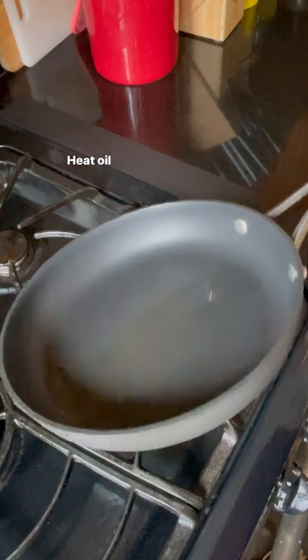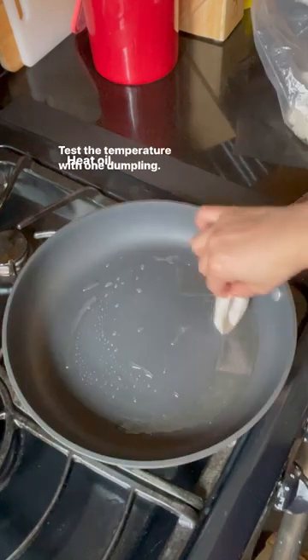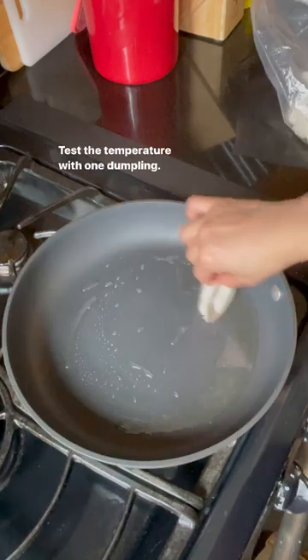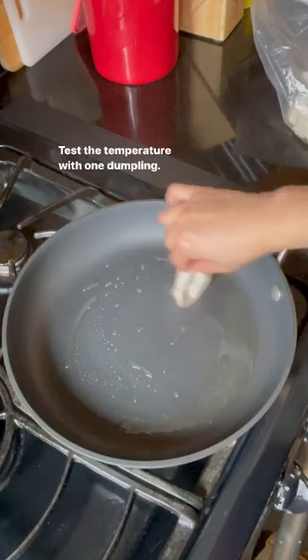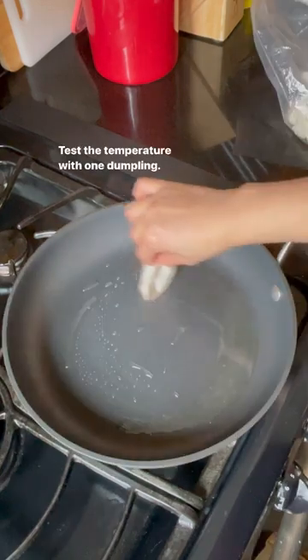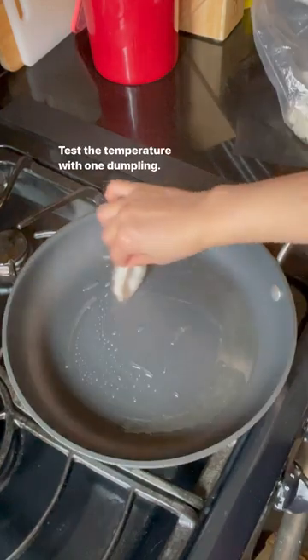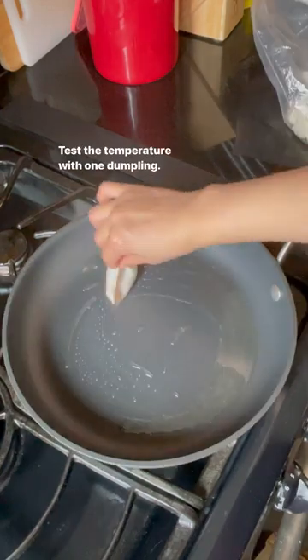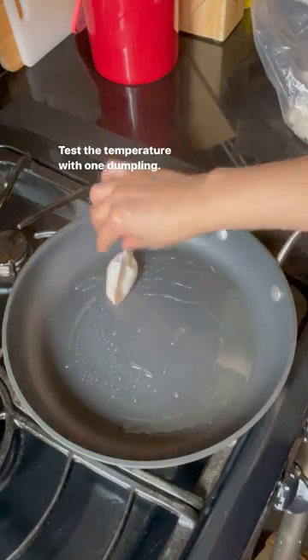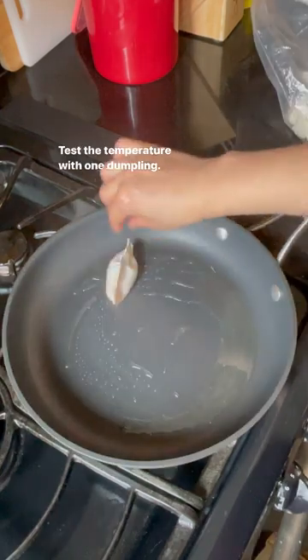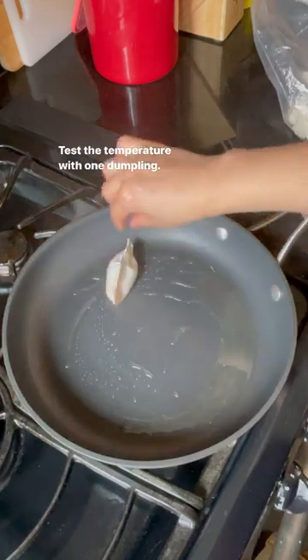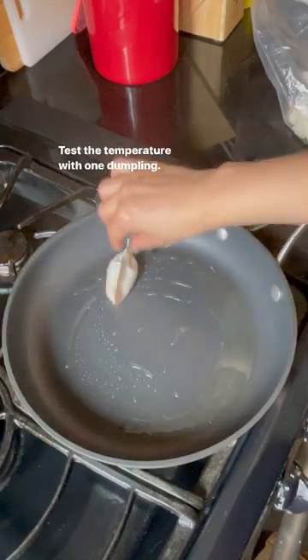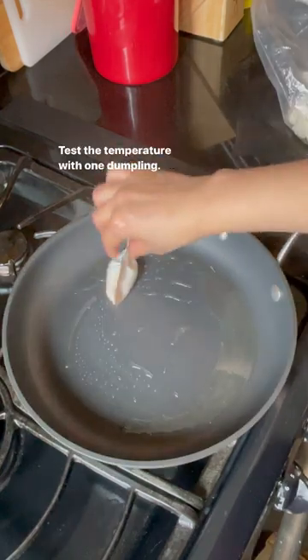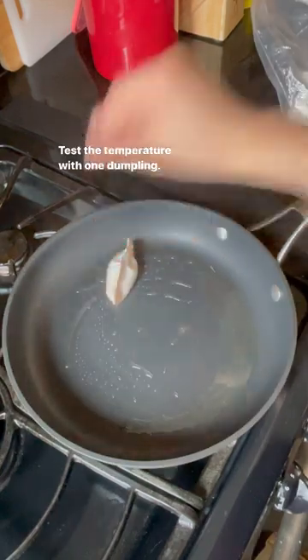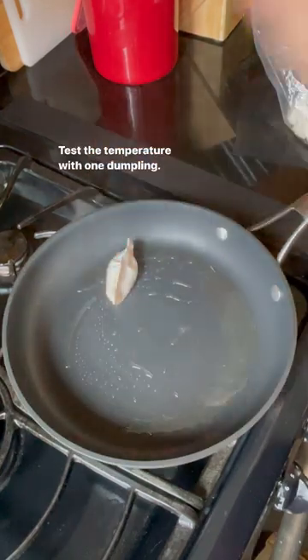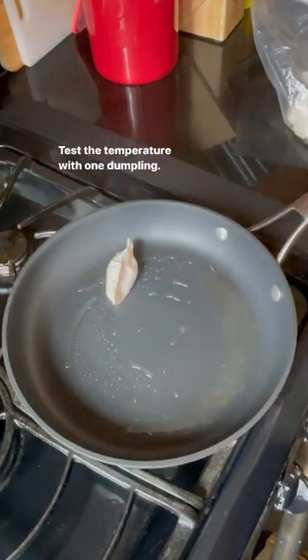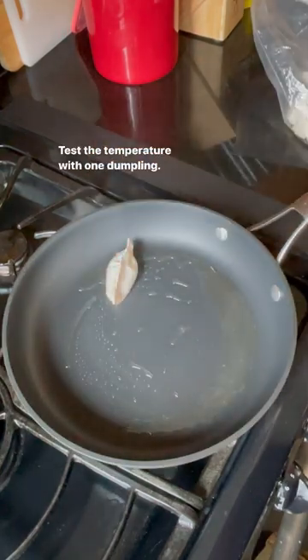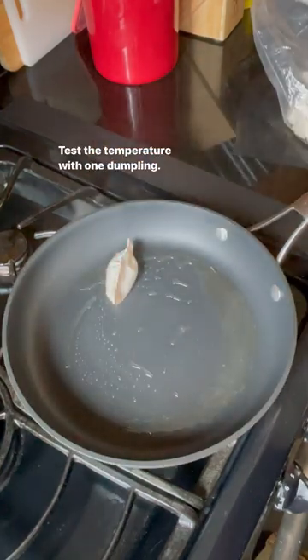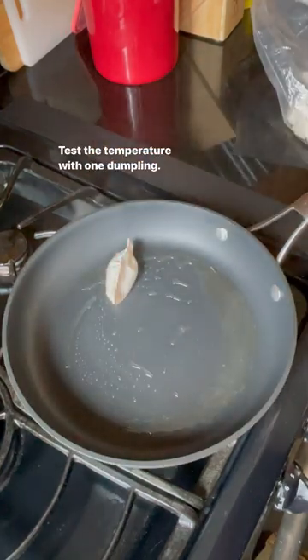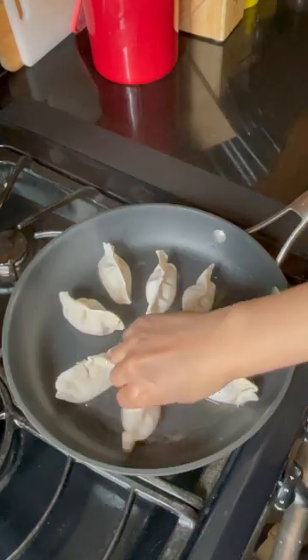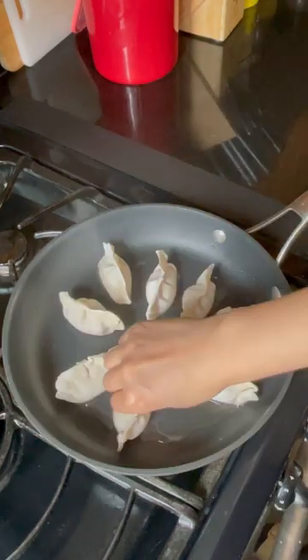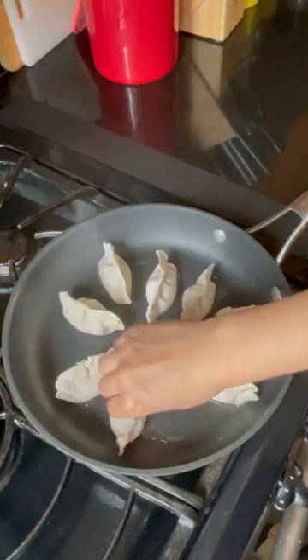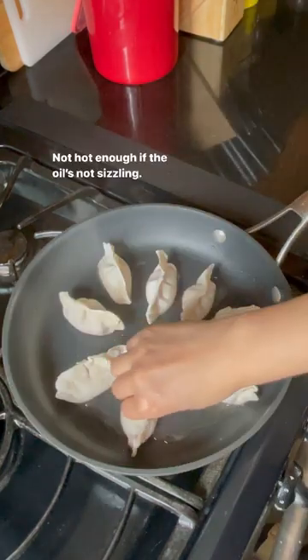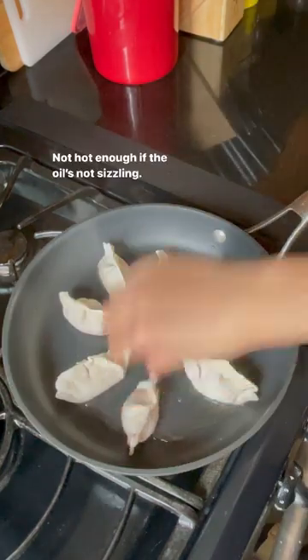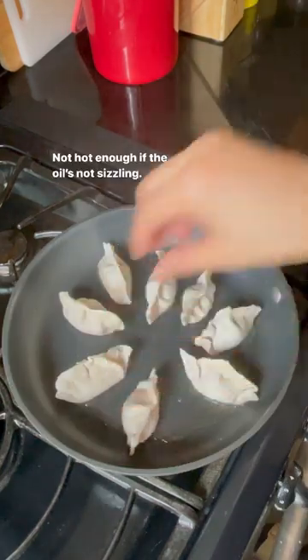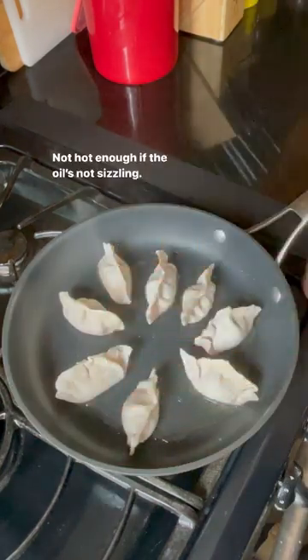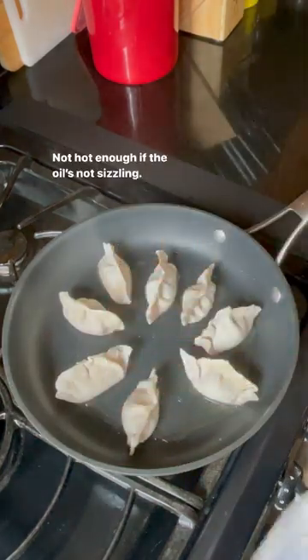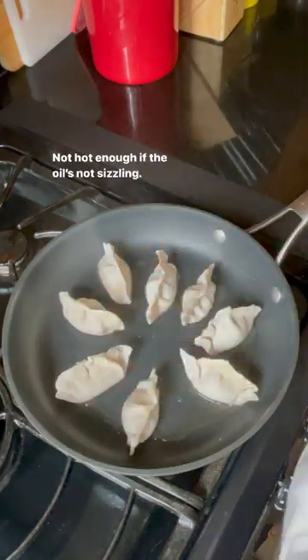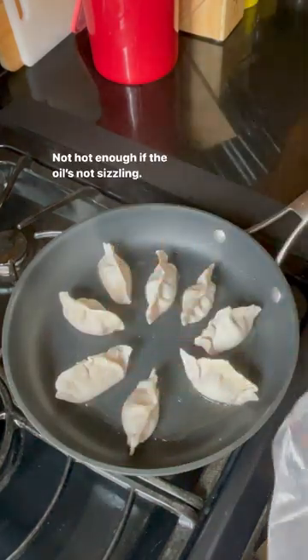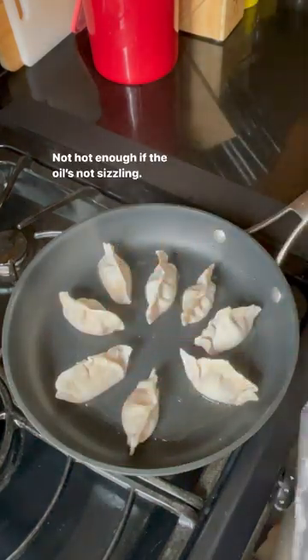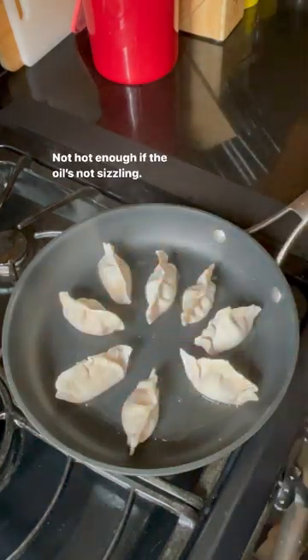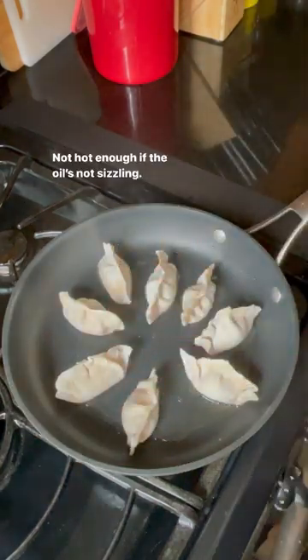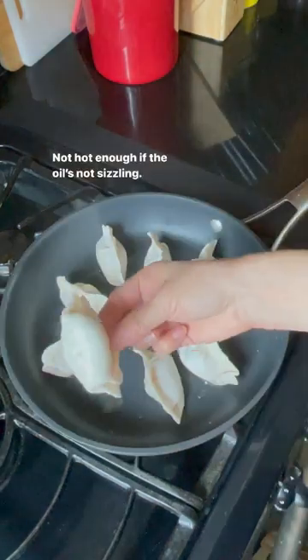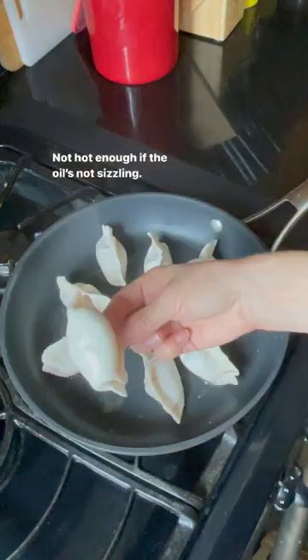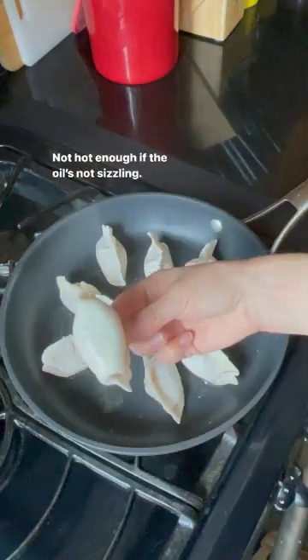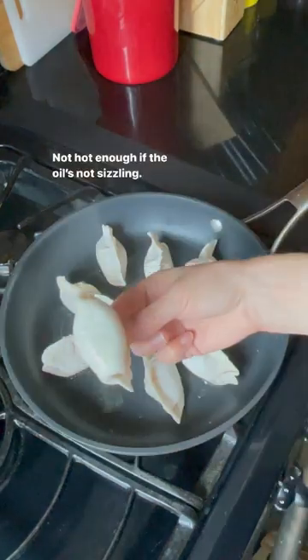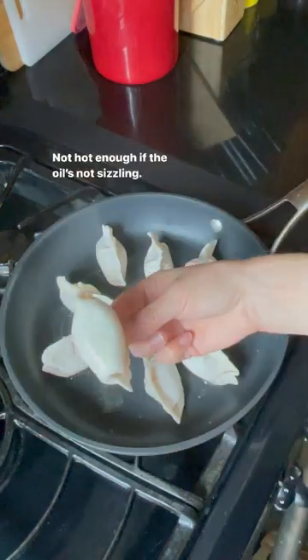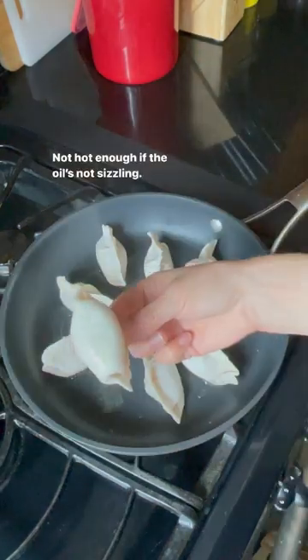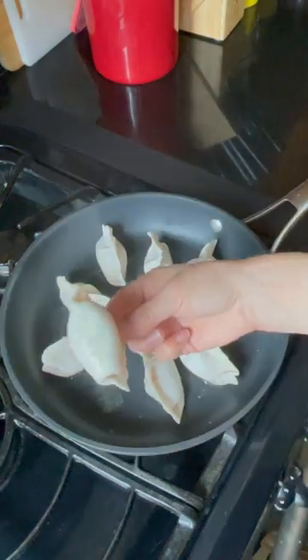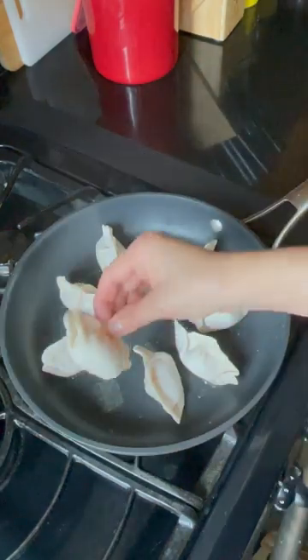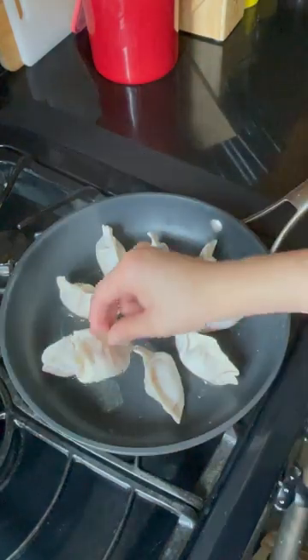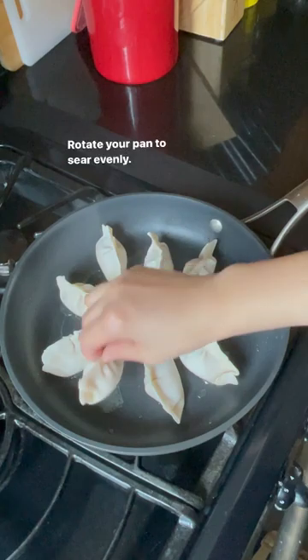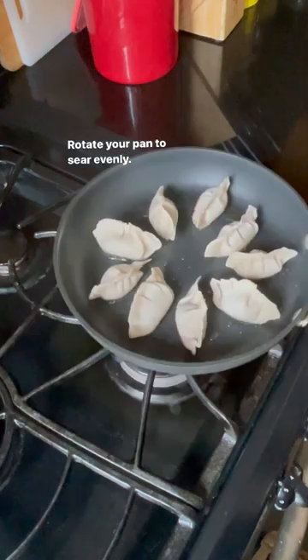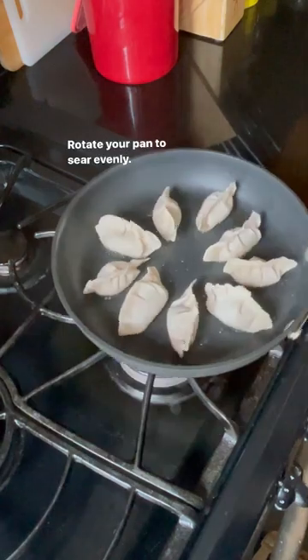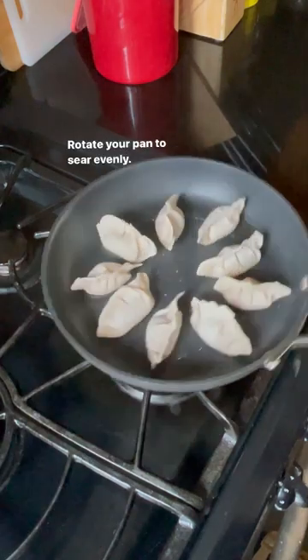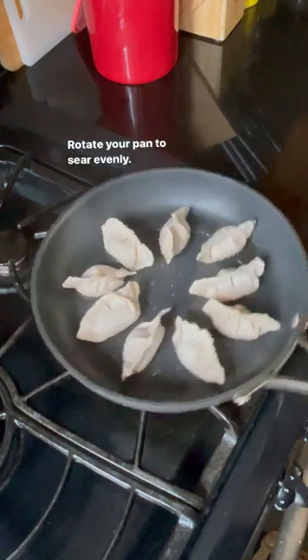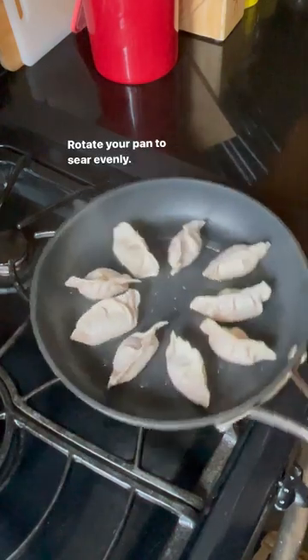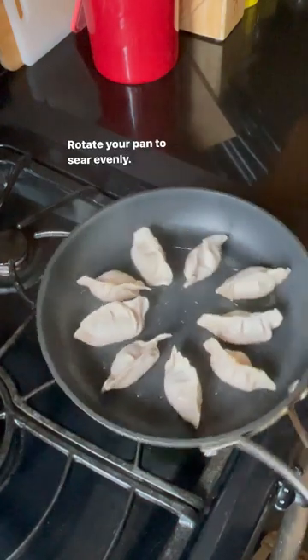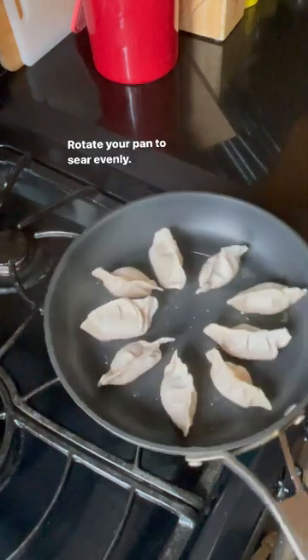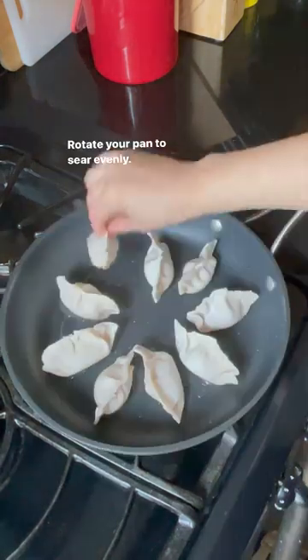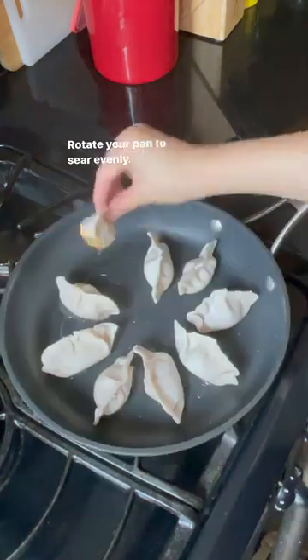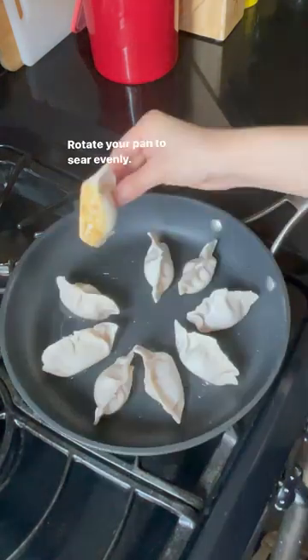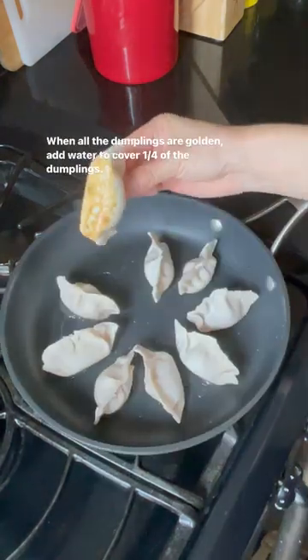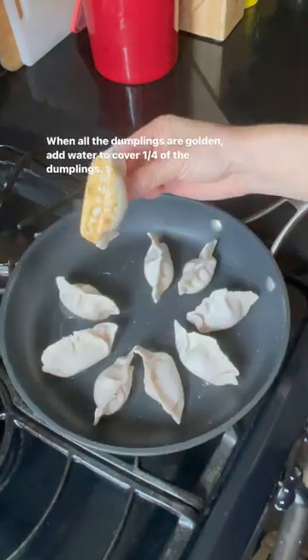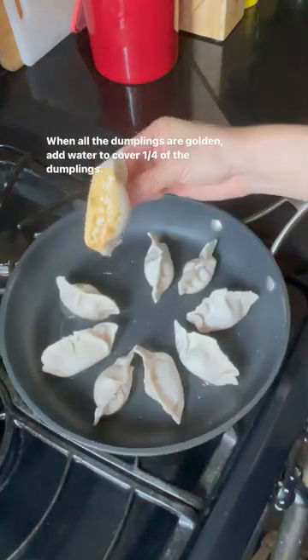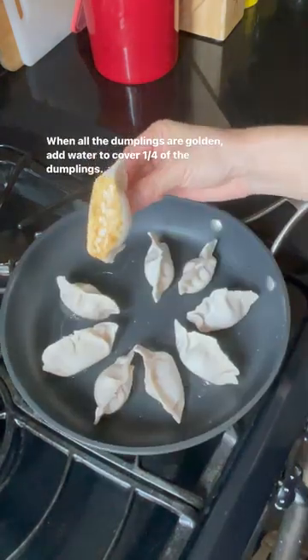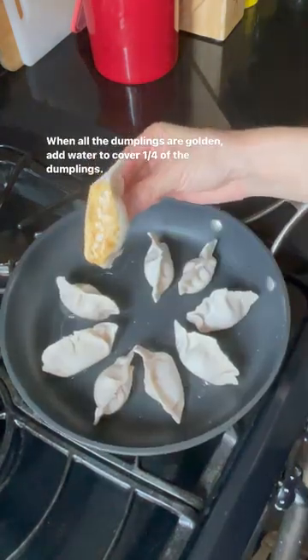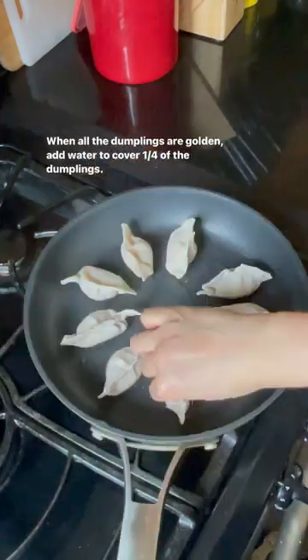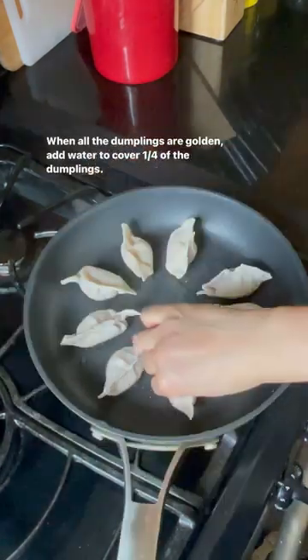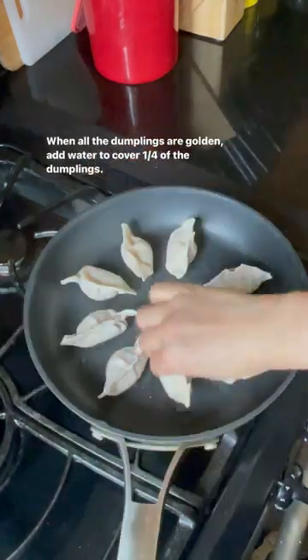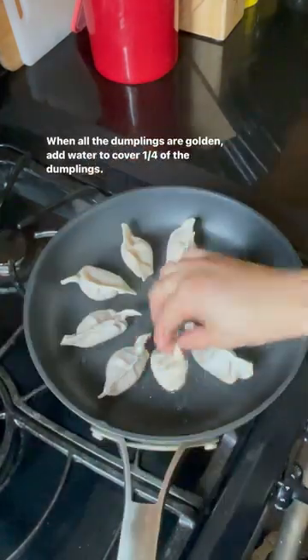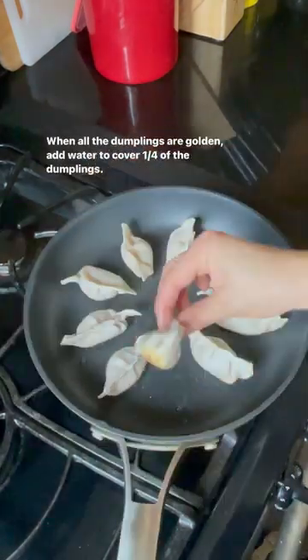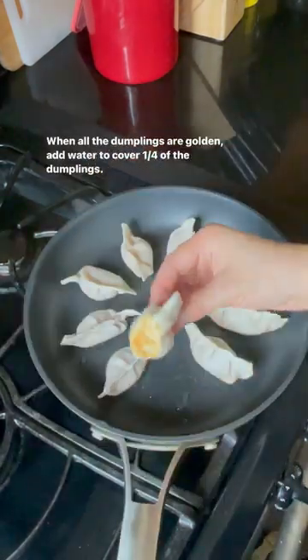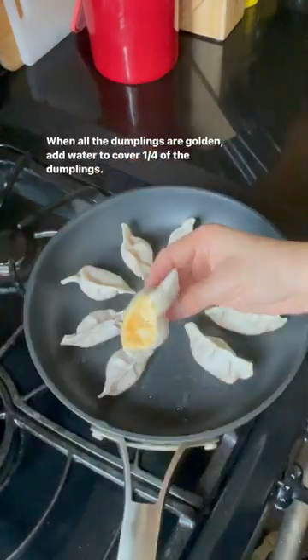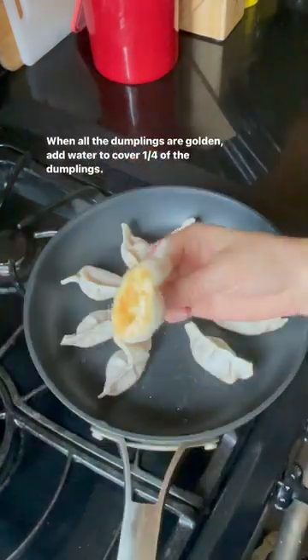Heat oil. Test the temperature with one dumpling — not hot enough if the oil is not sizzling. Rotate your pan to sear evenly. When all the dumplings are golden,